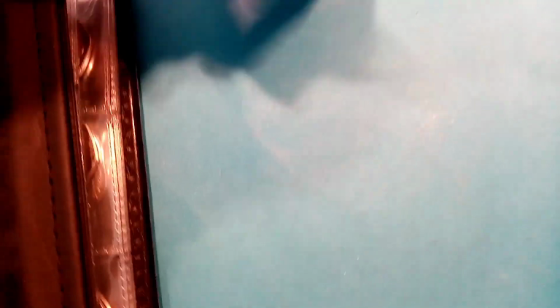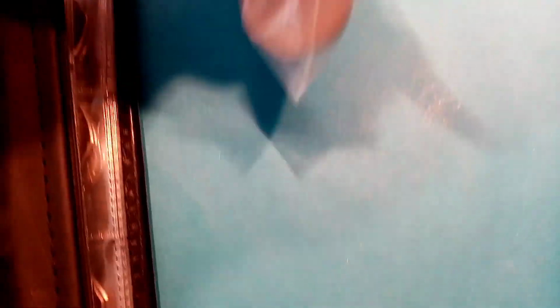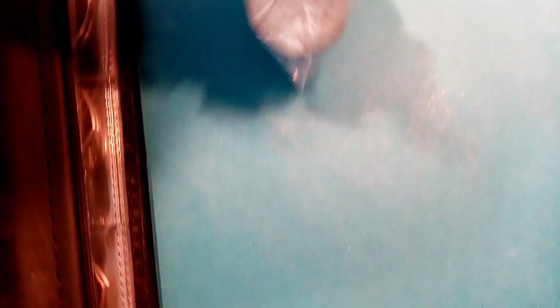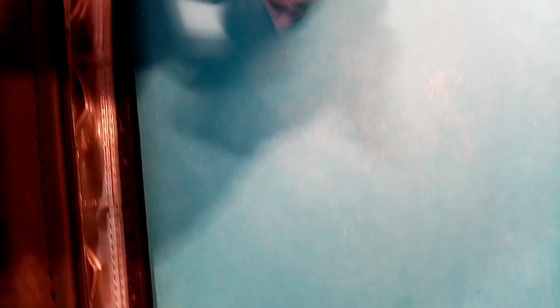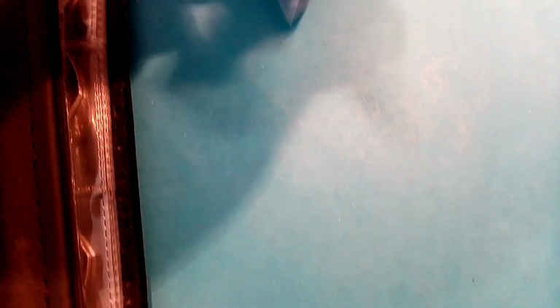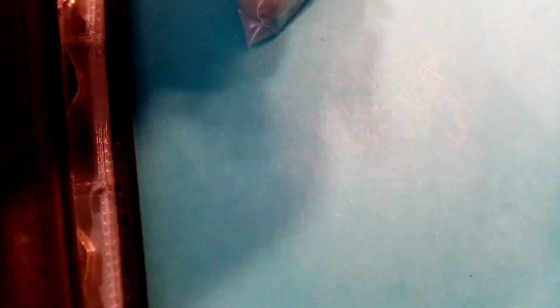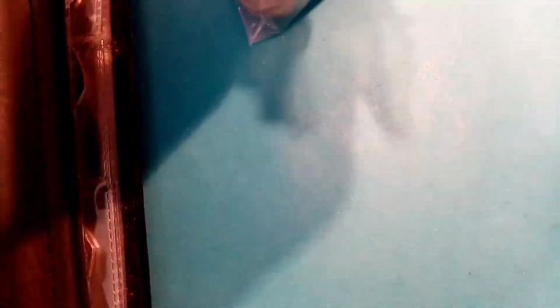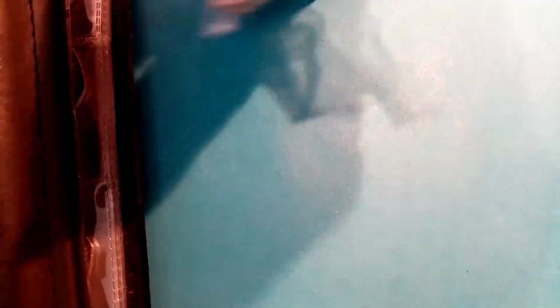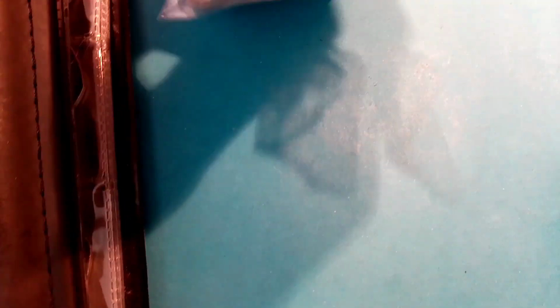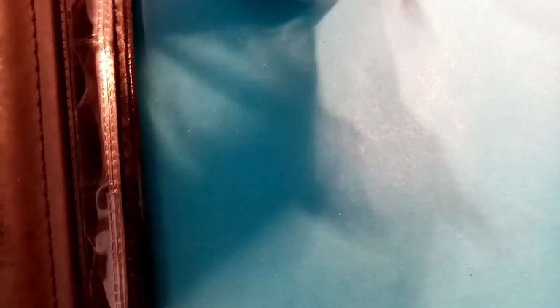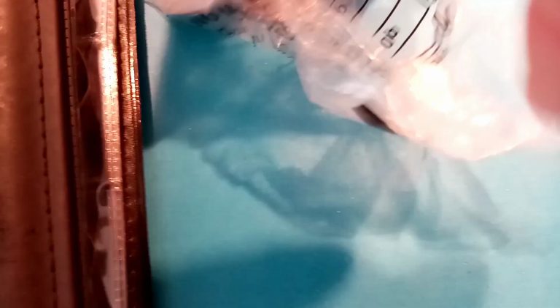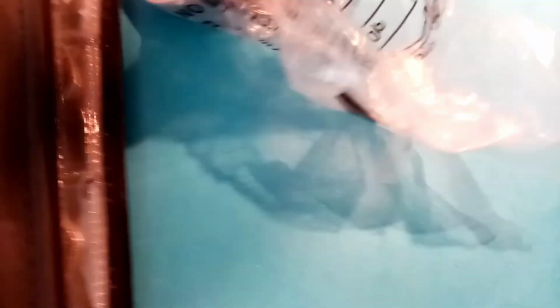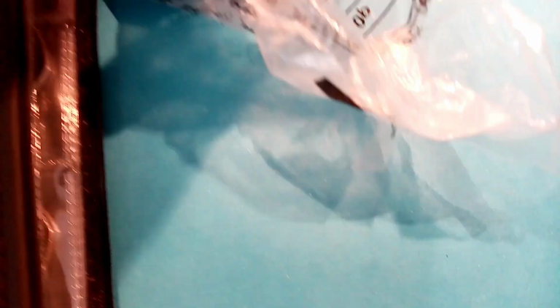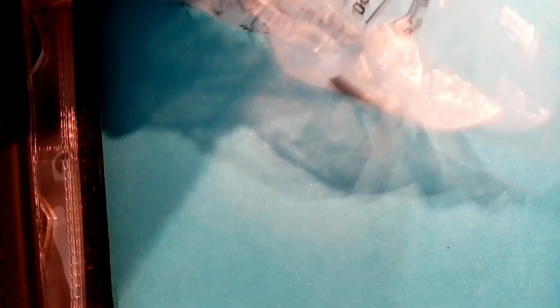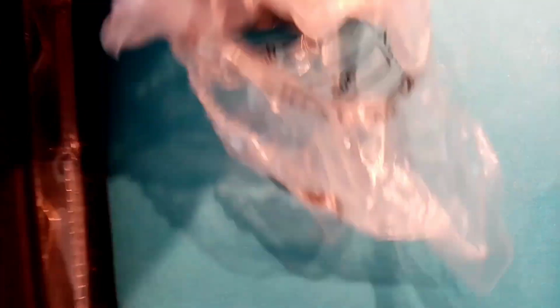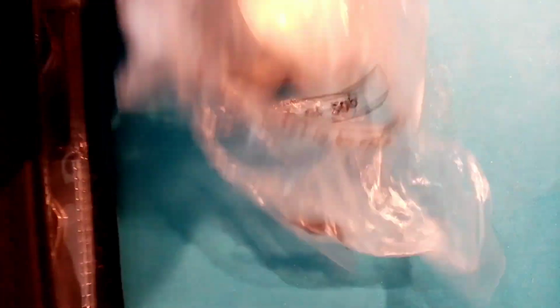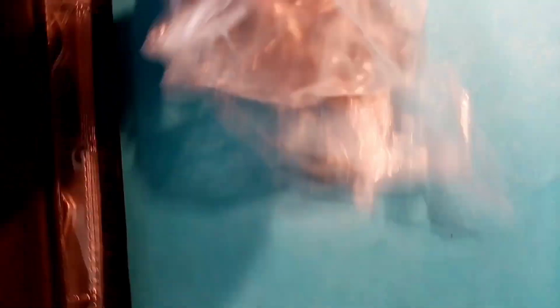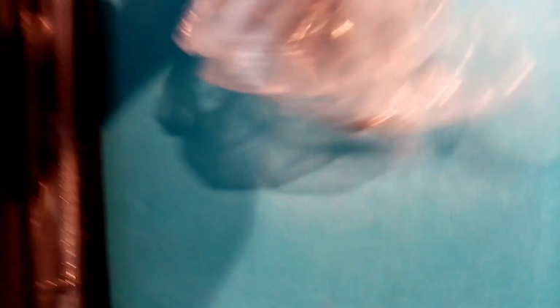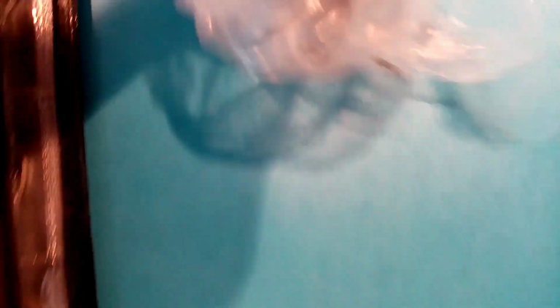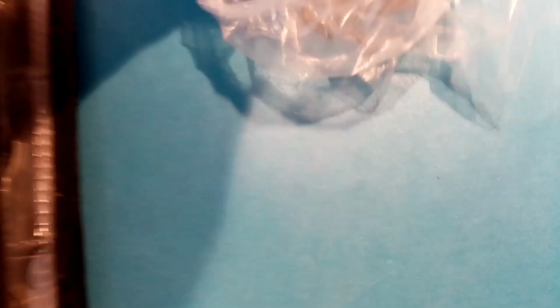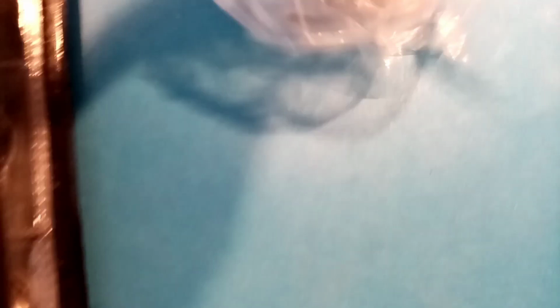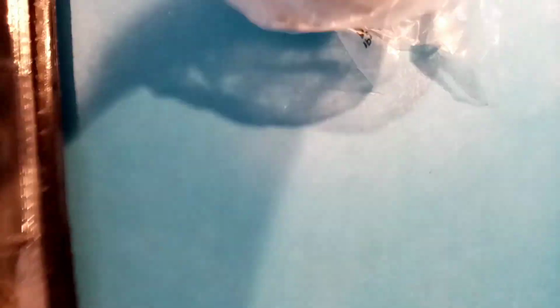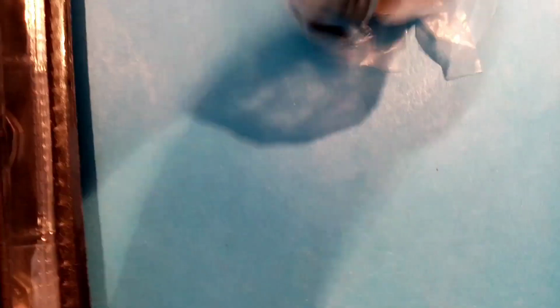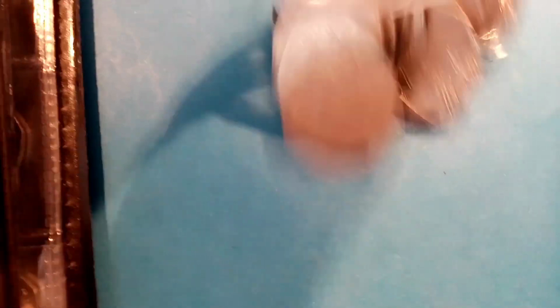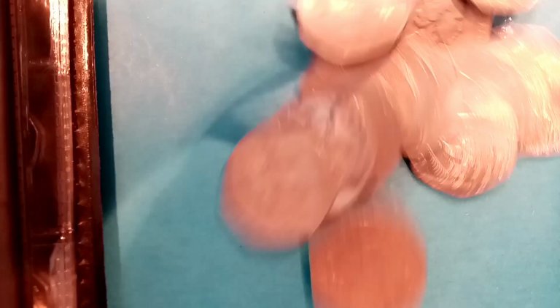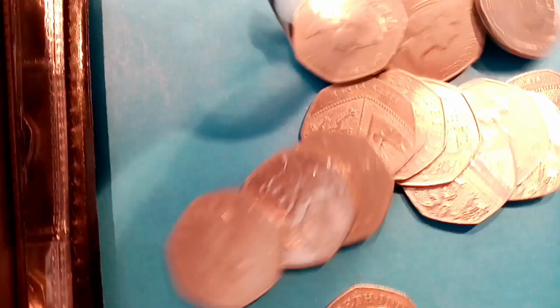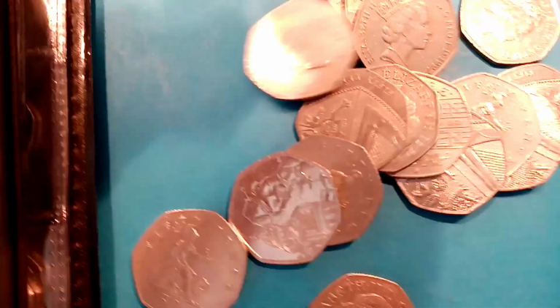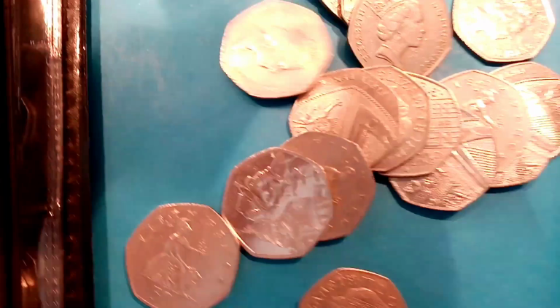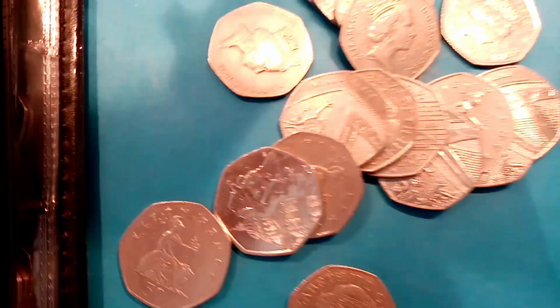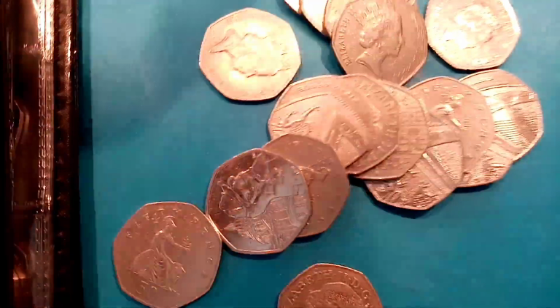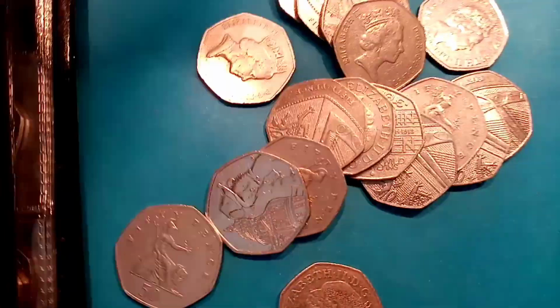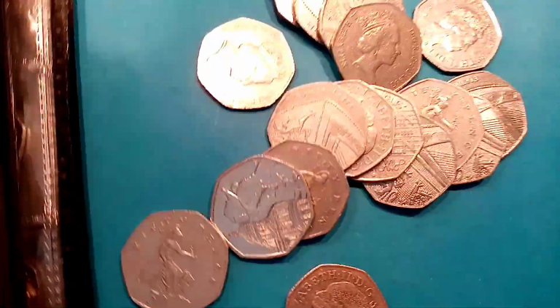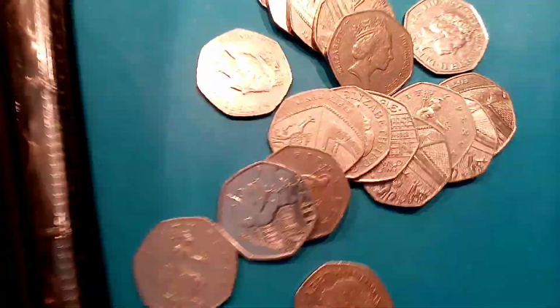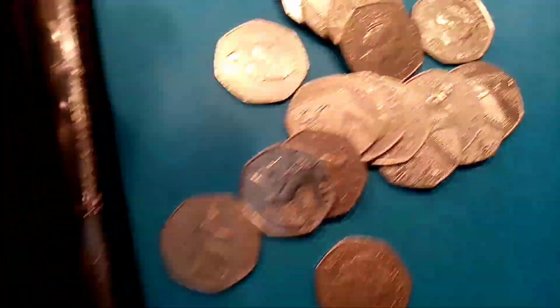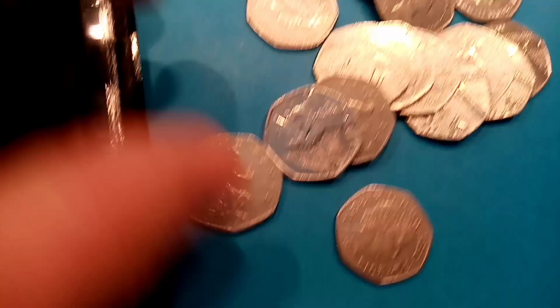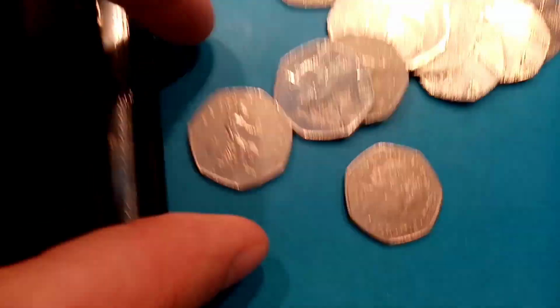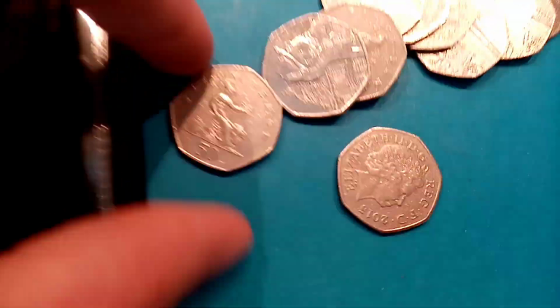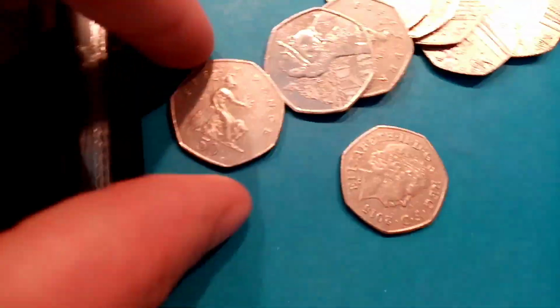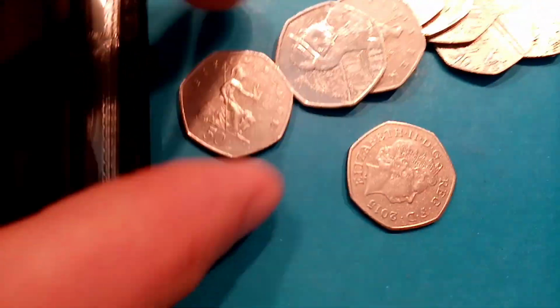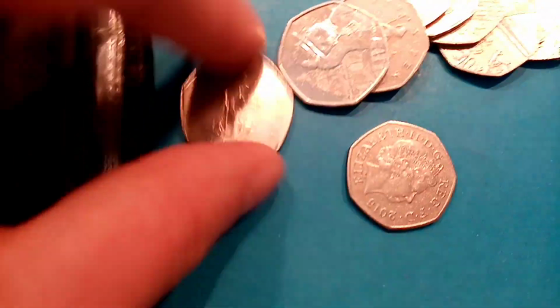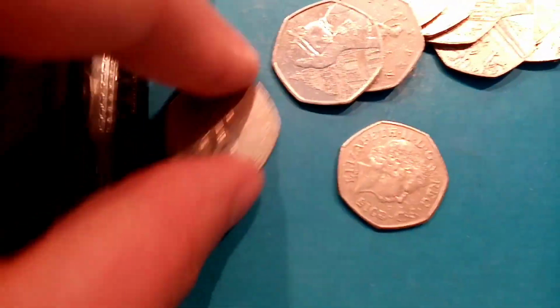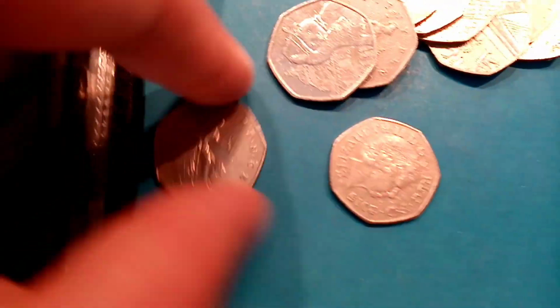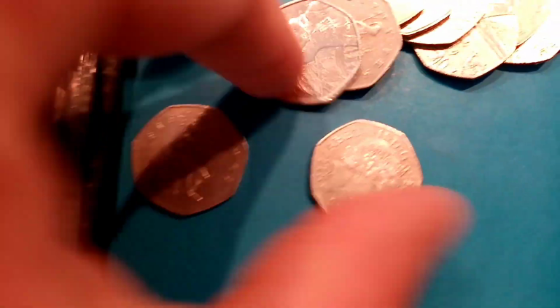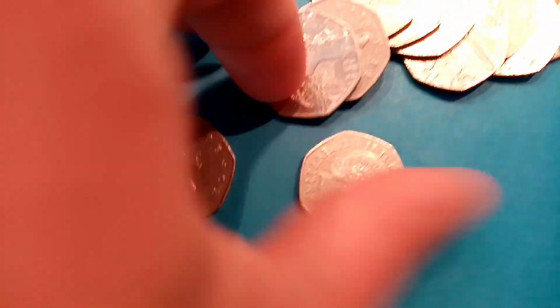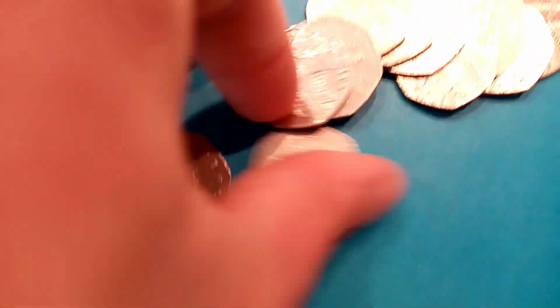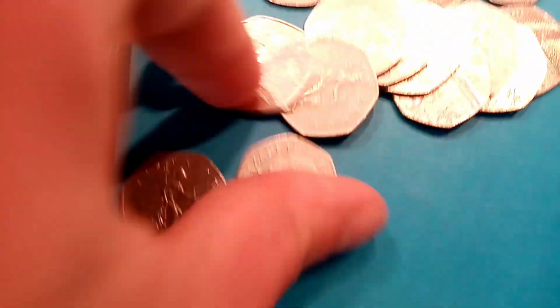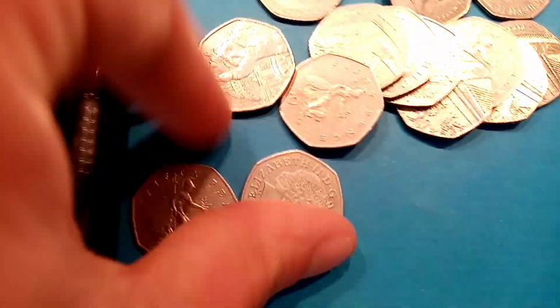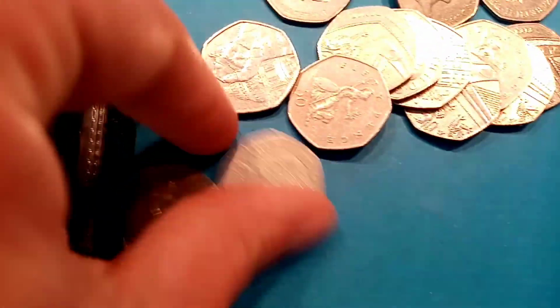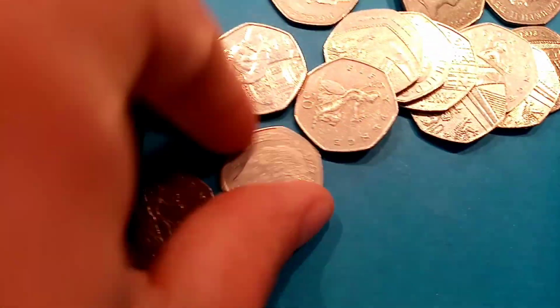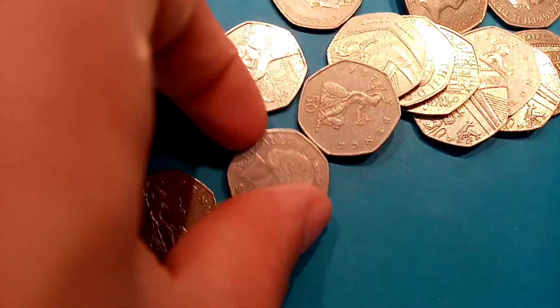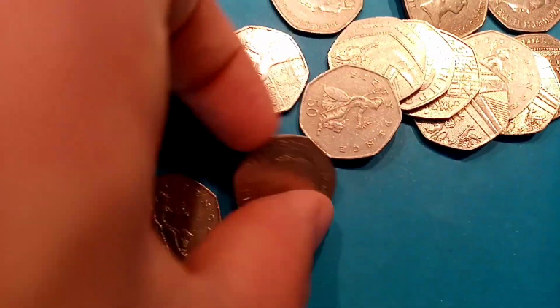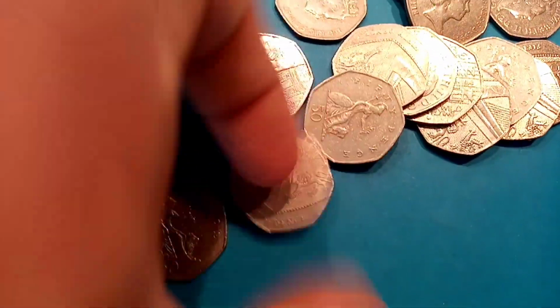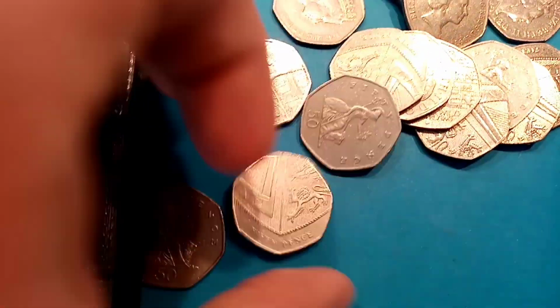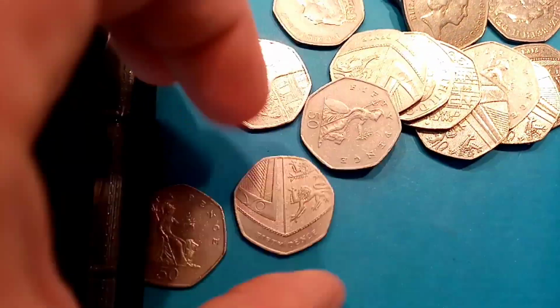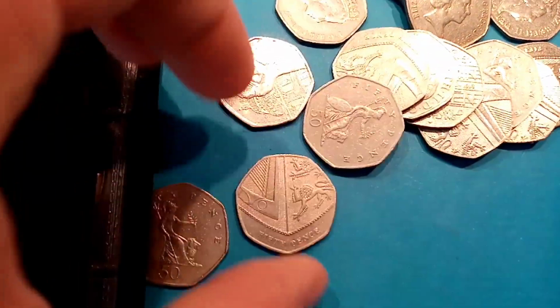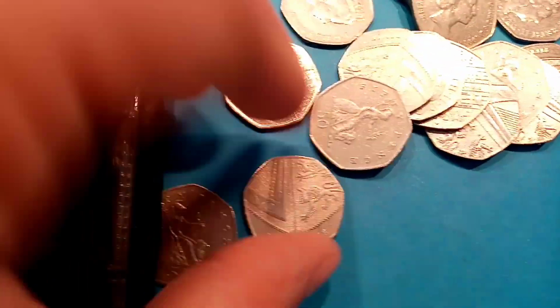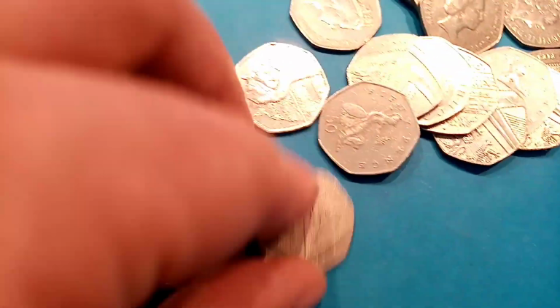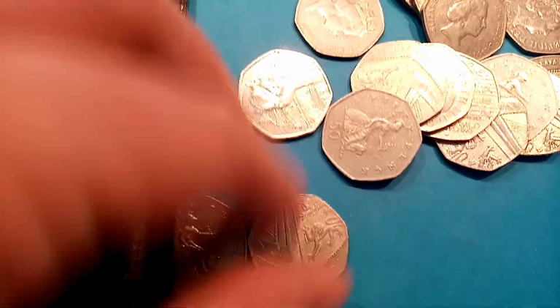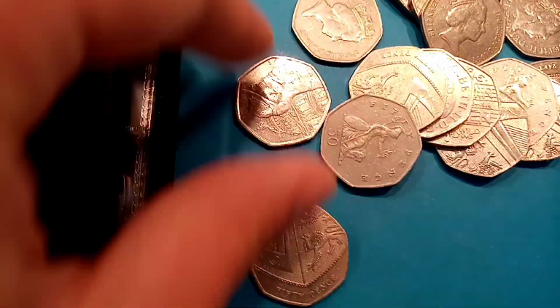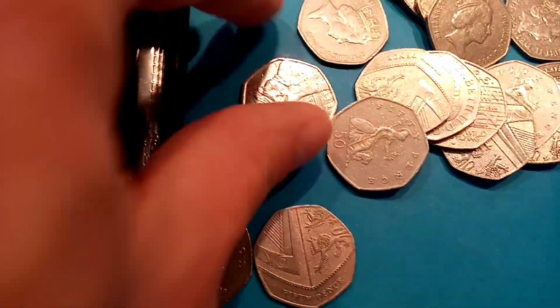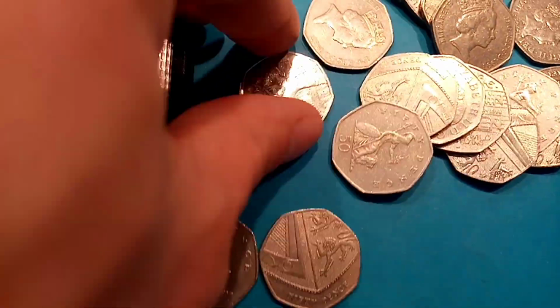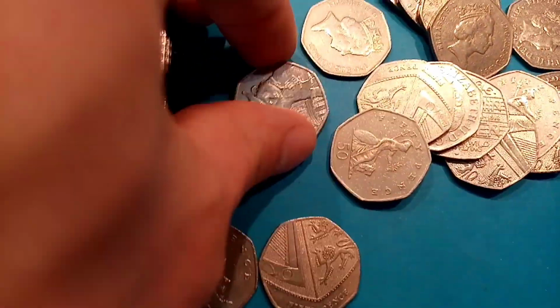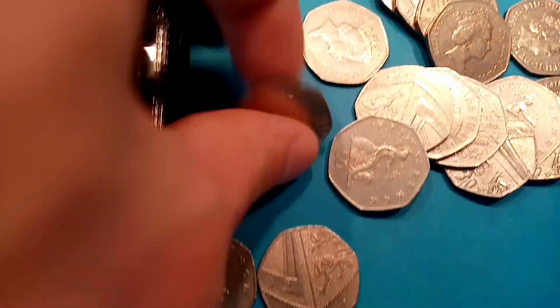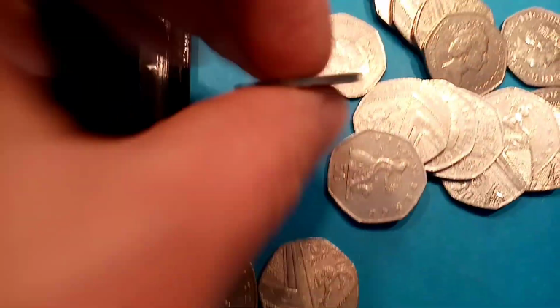Here we go then with the first bag of the day. 5 in total, £10 in each bag, and we'll see what we can find.